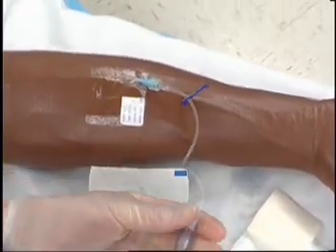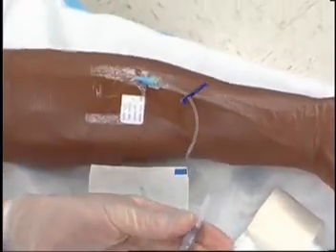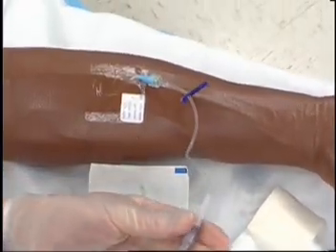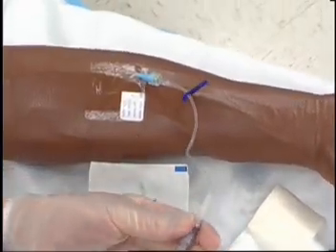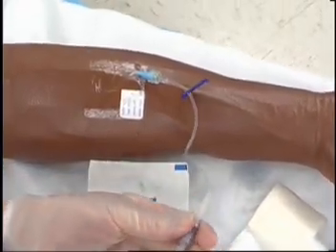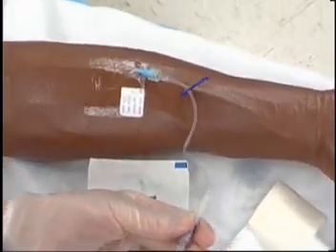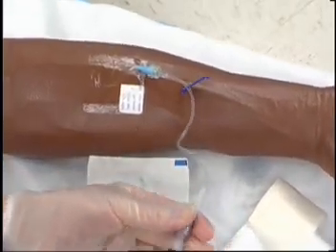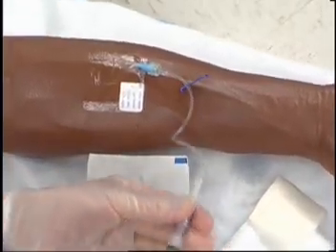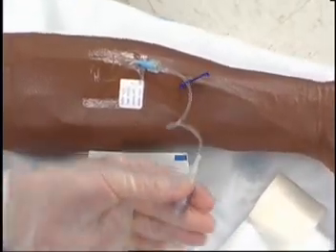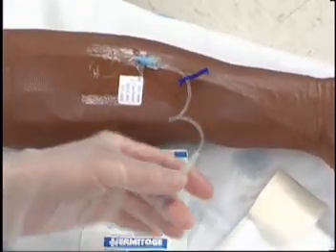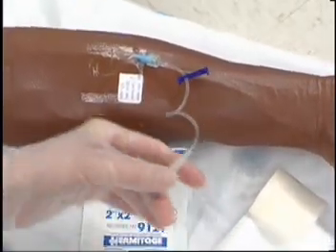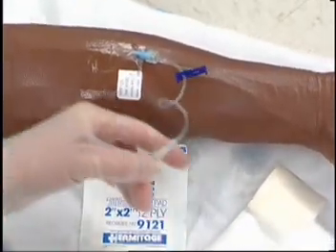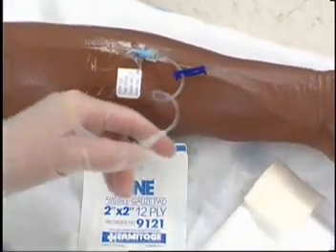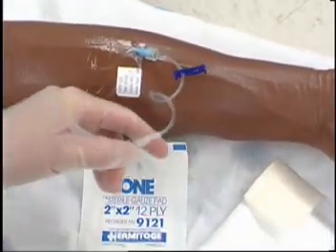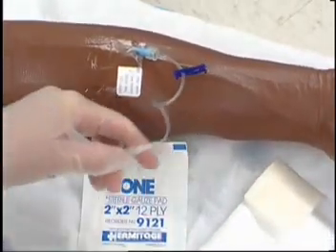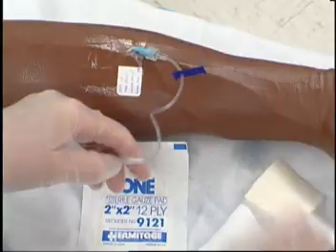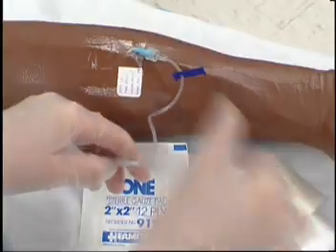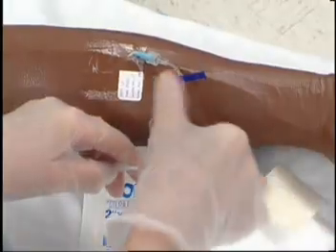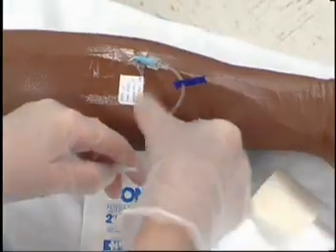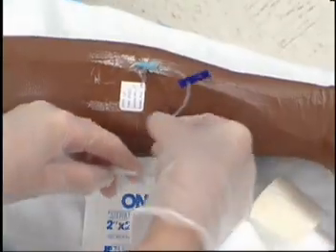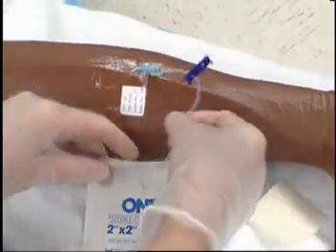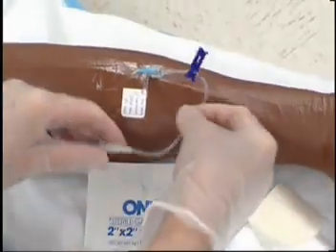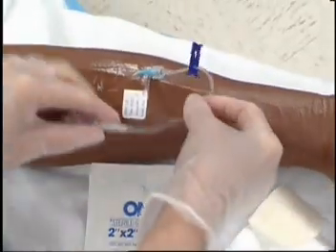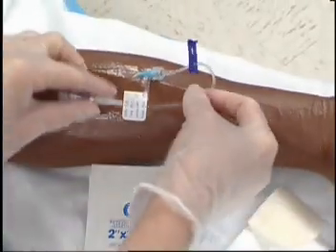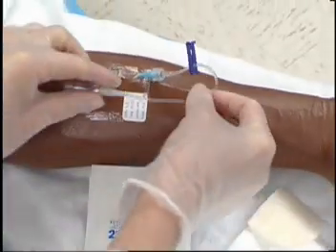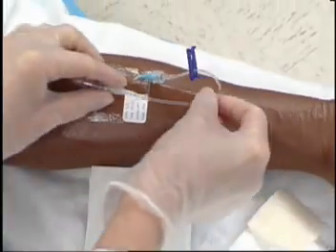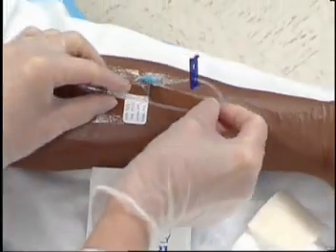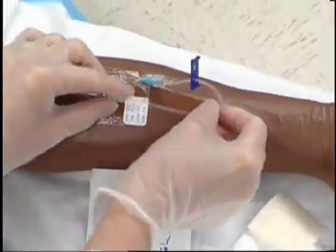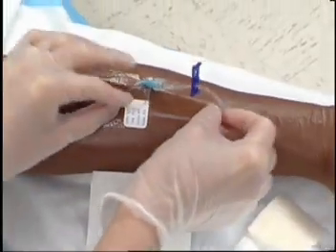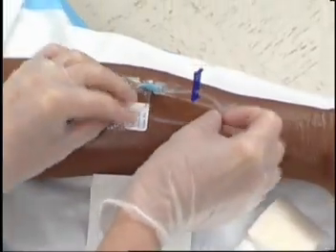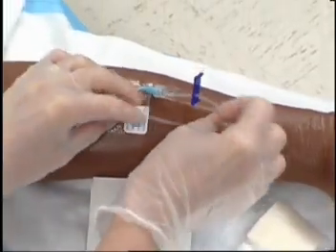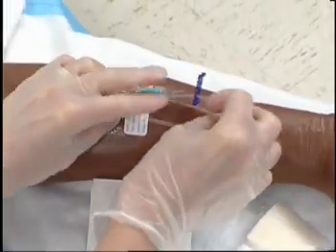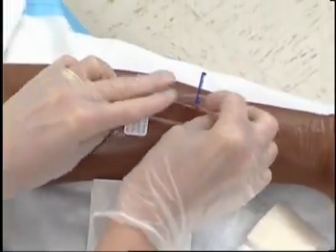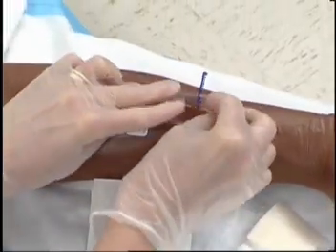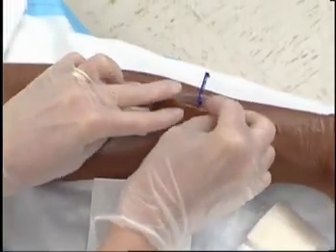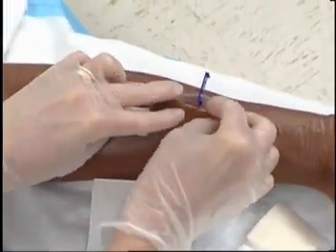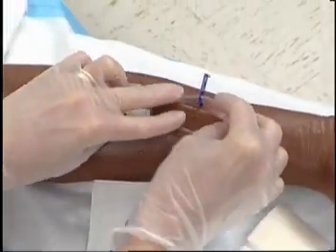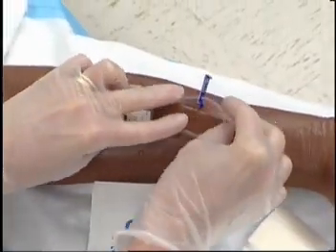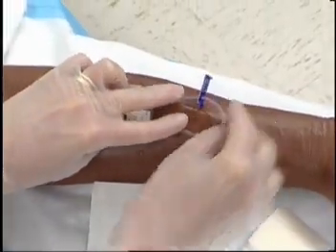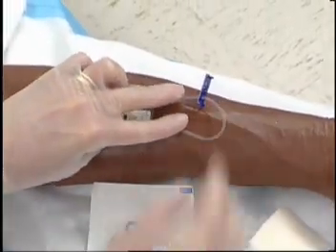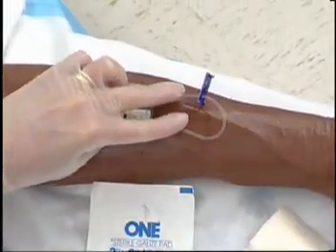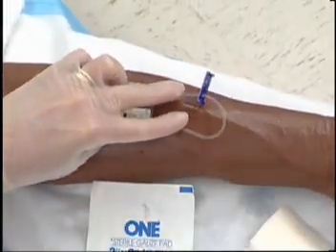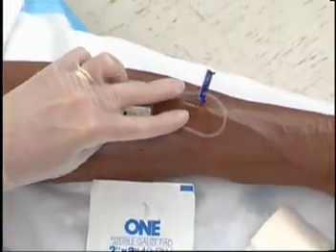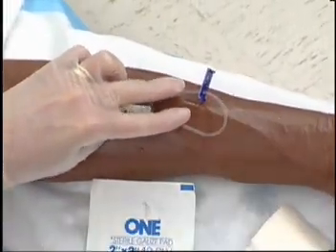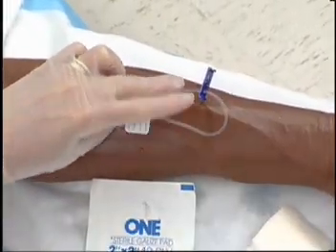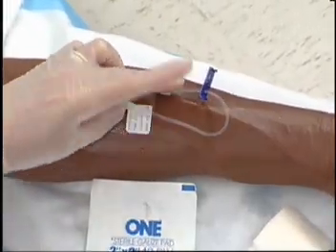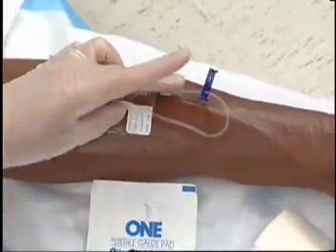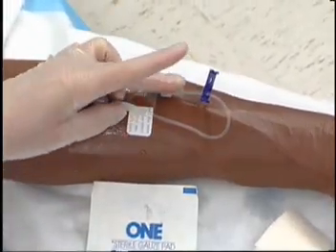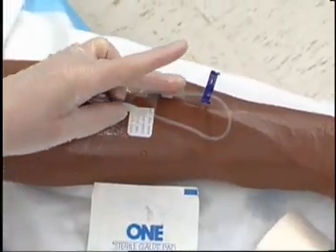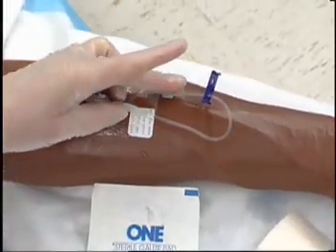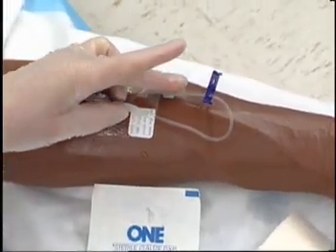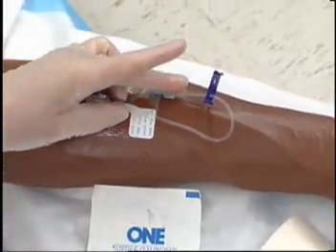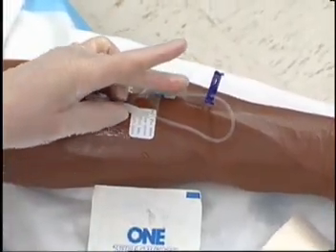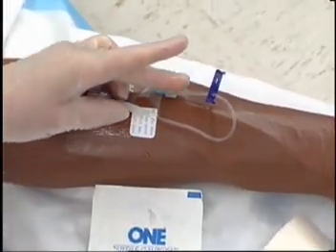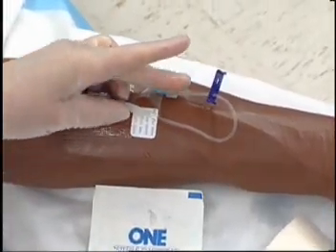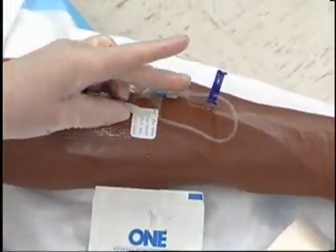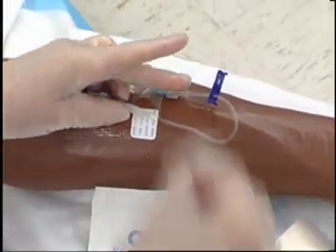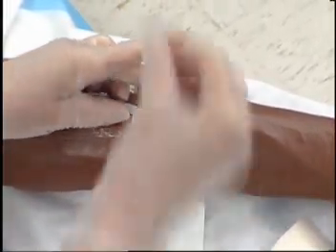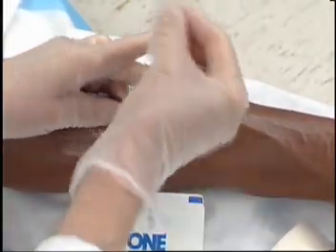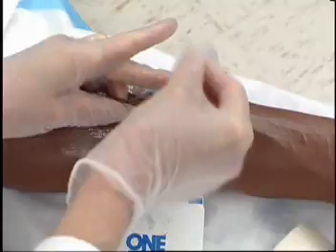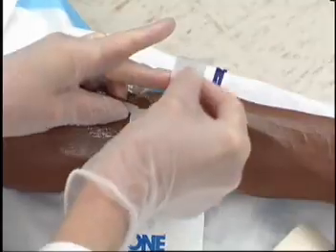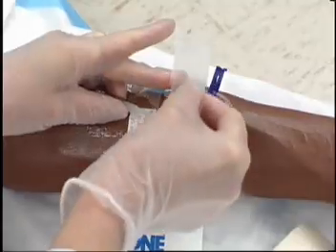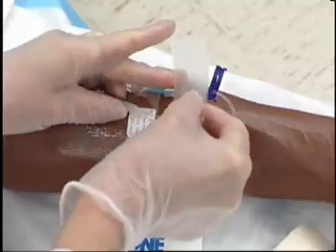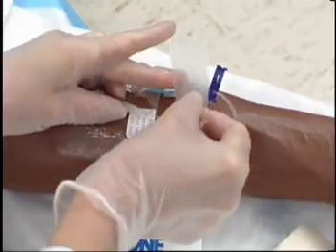If the lock does not have a clamp, simultaneously remove the syringe while completing the flush.